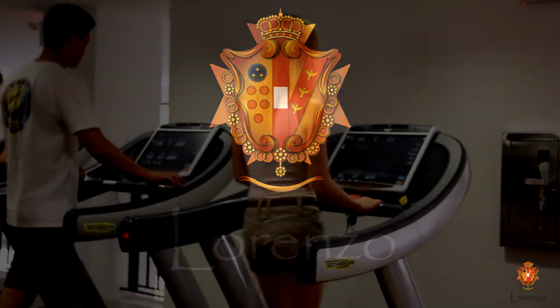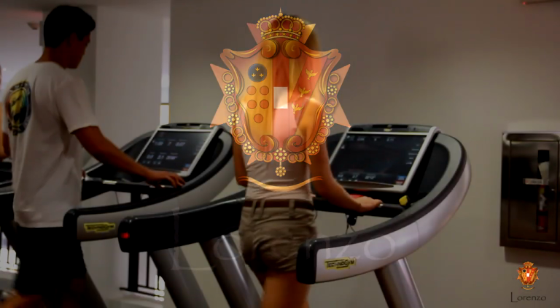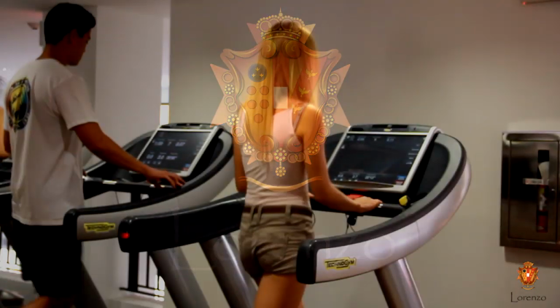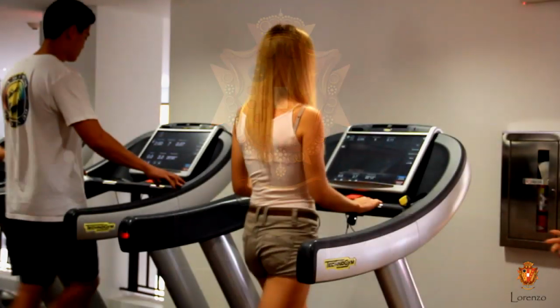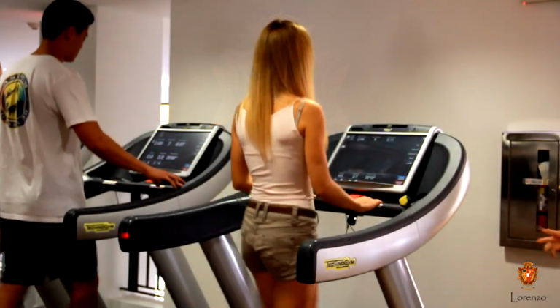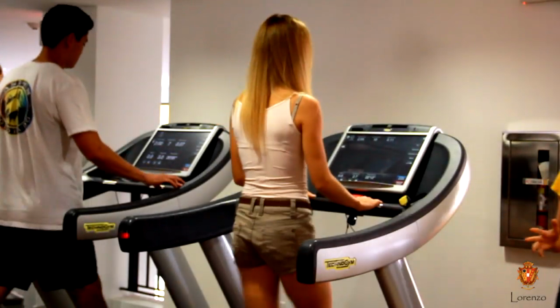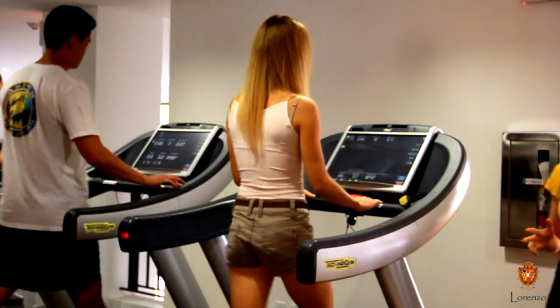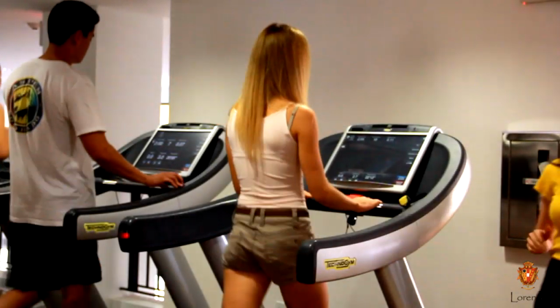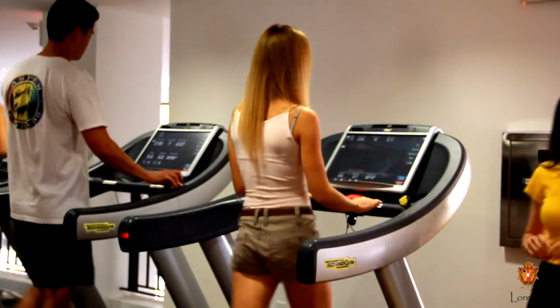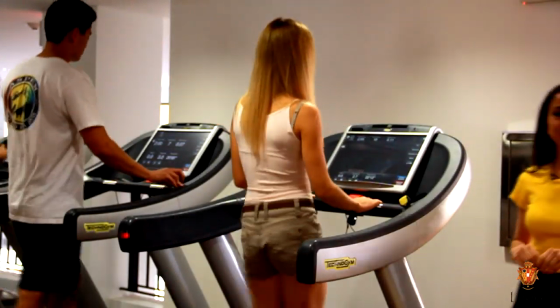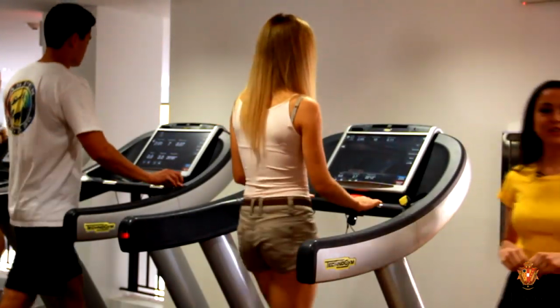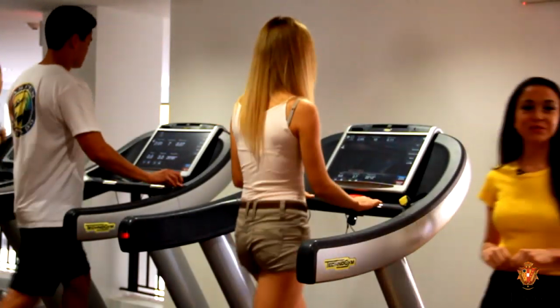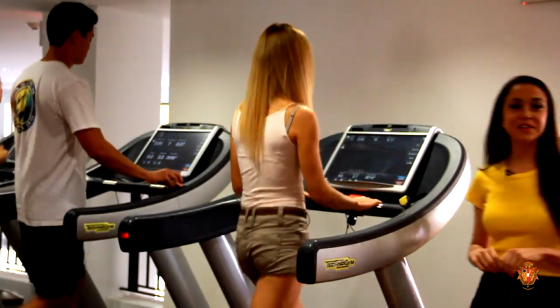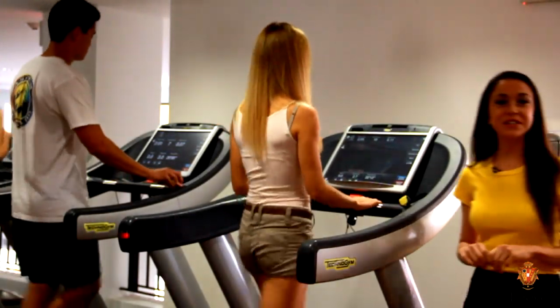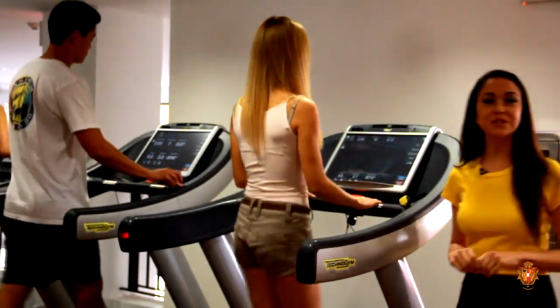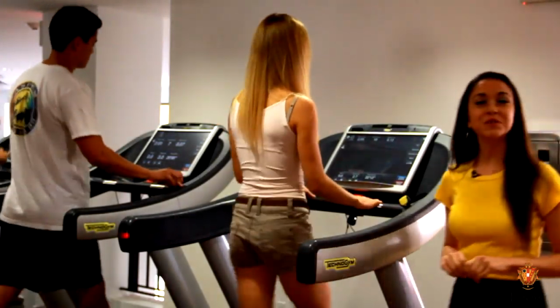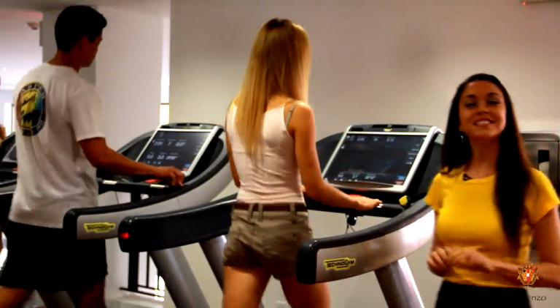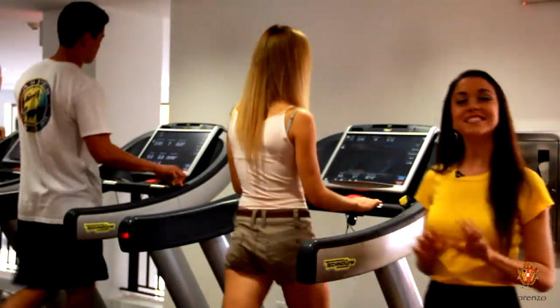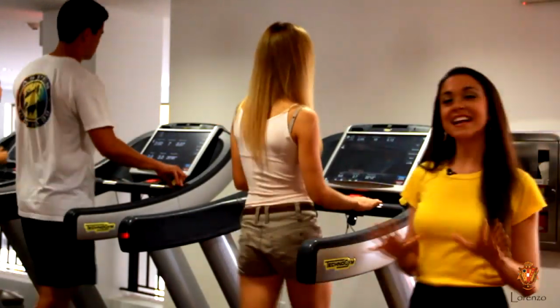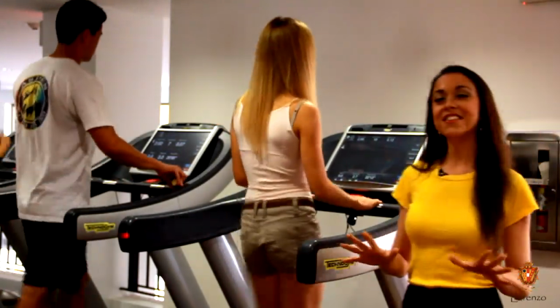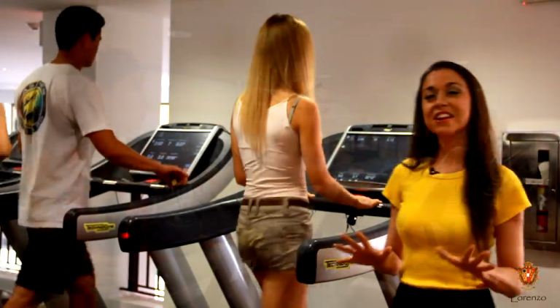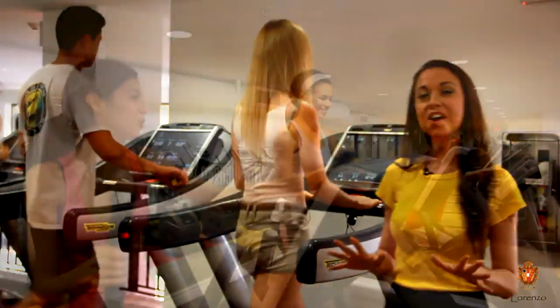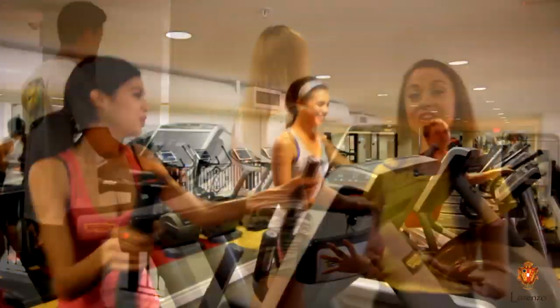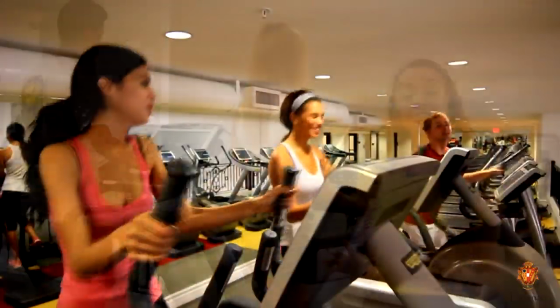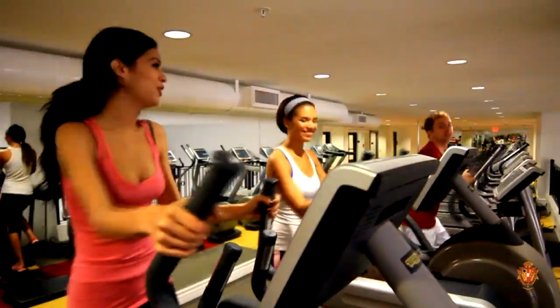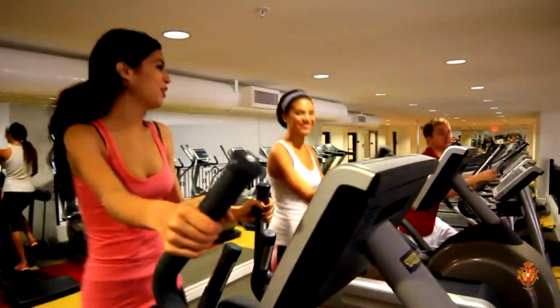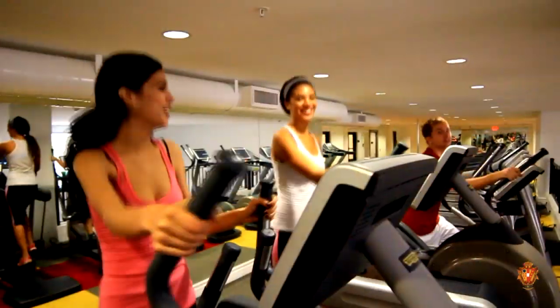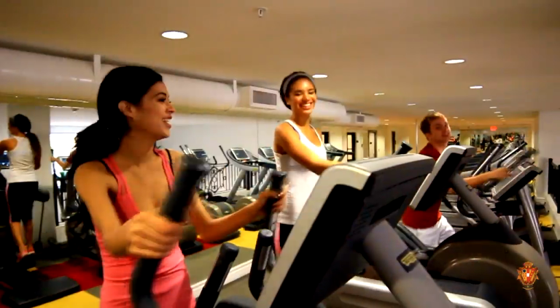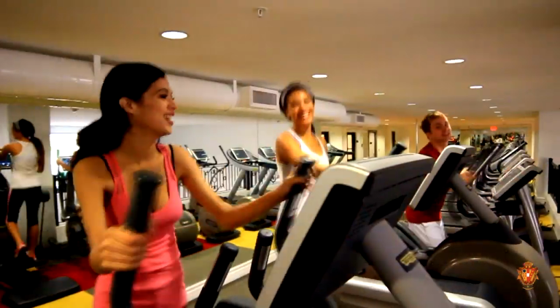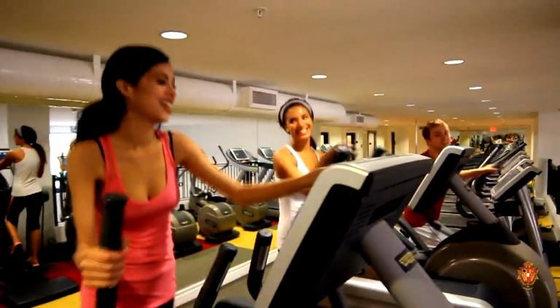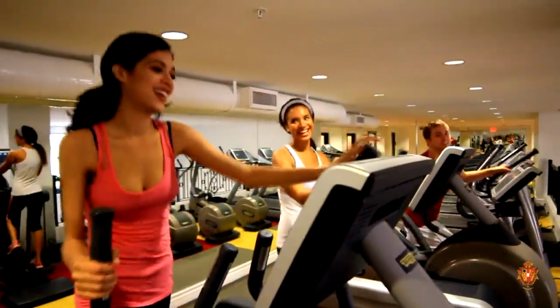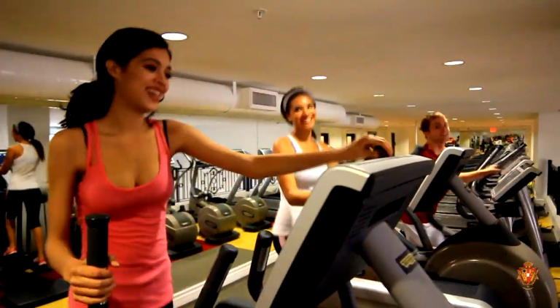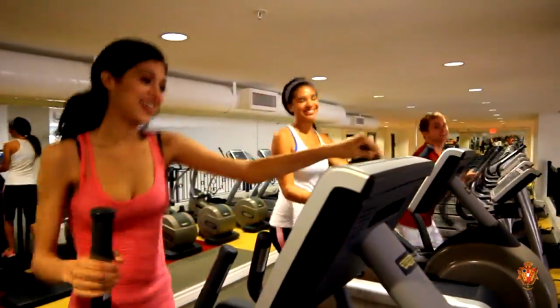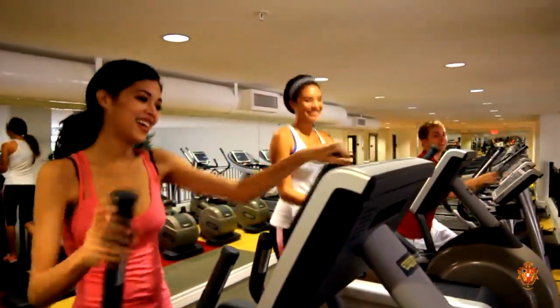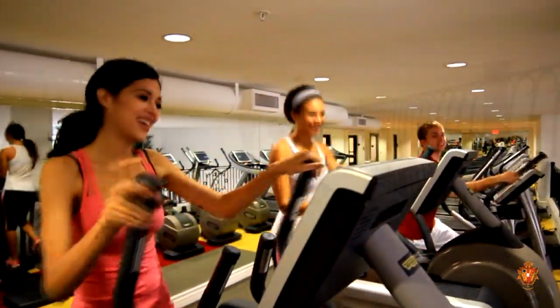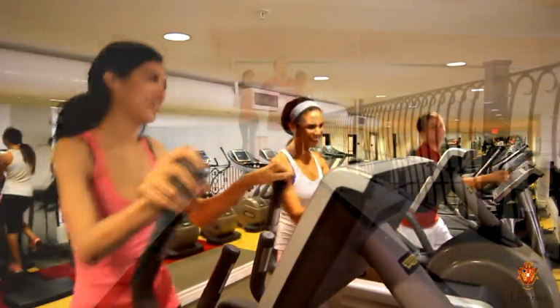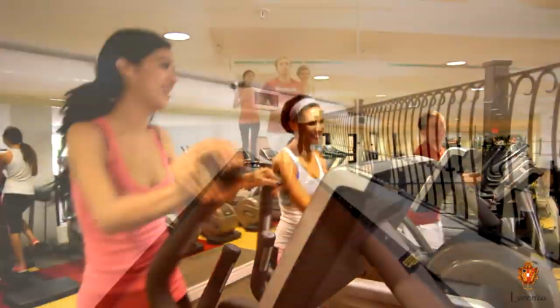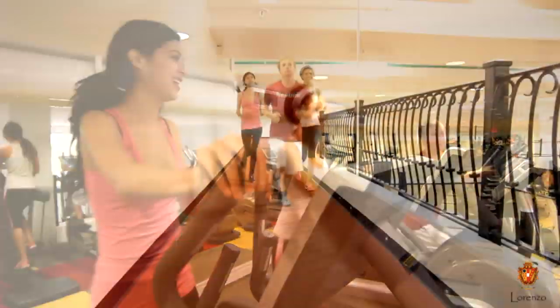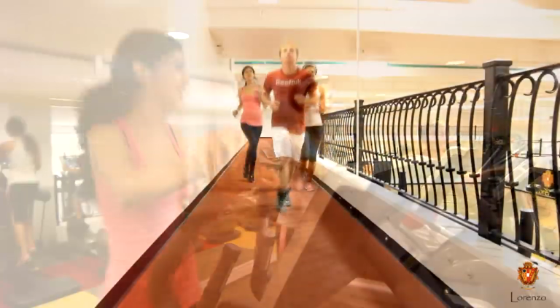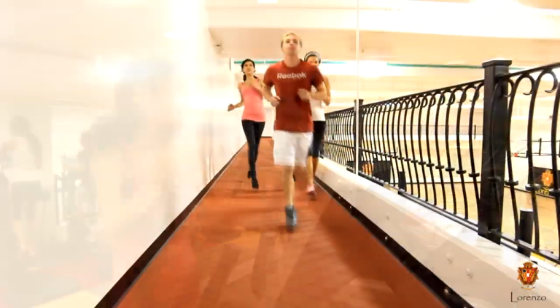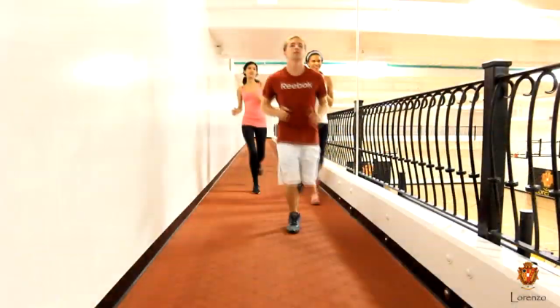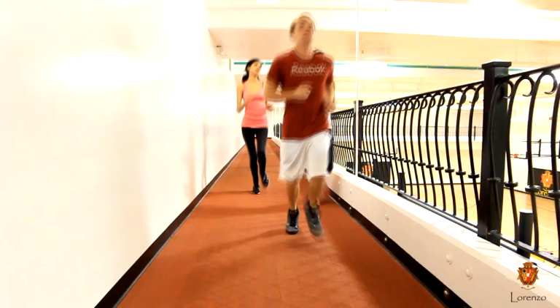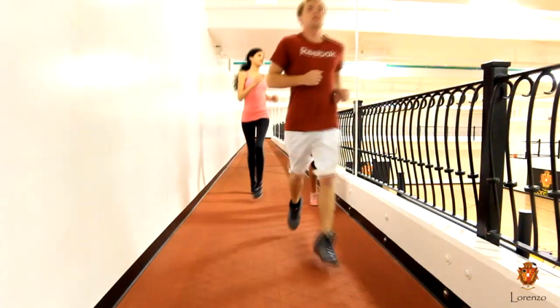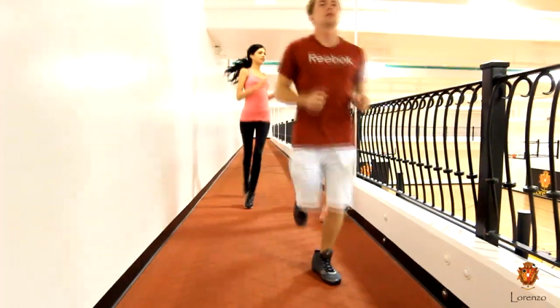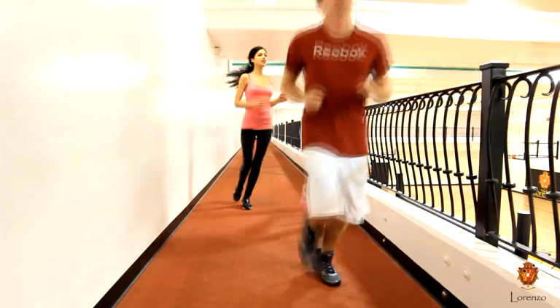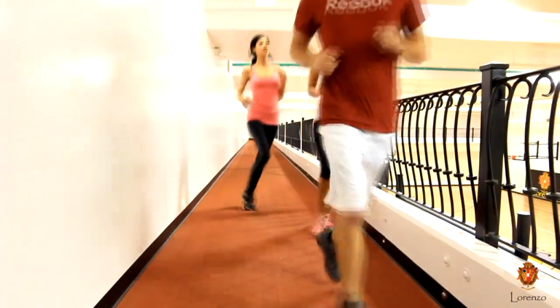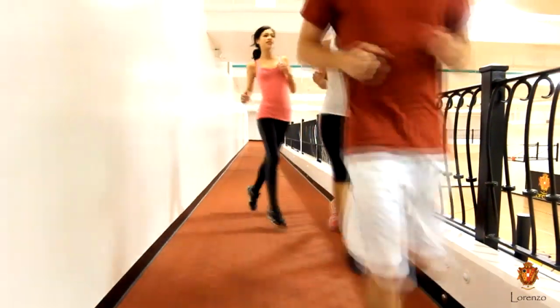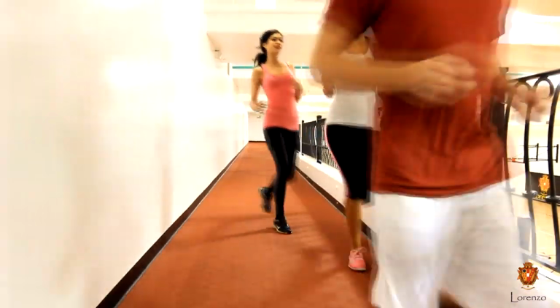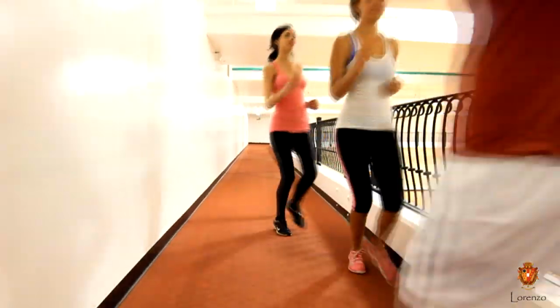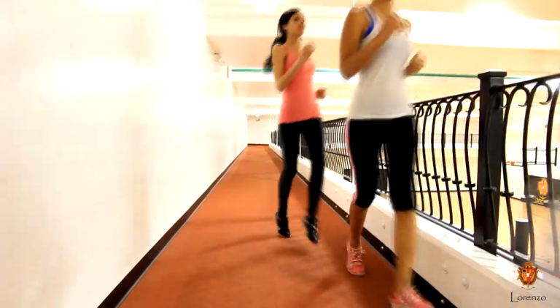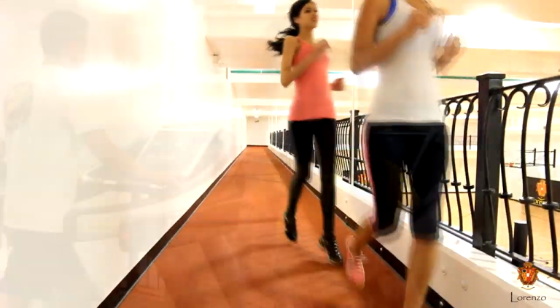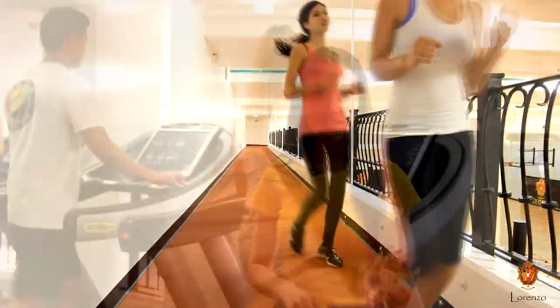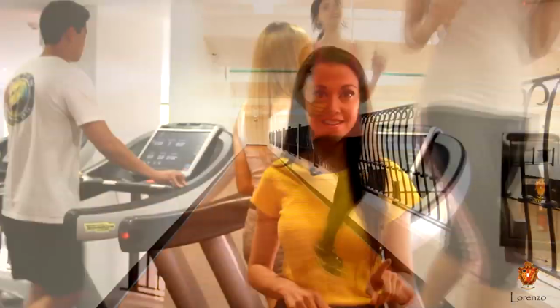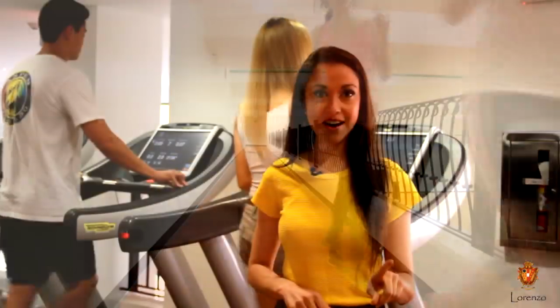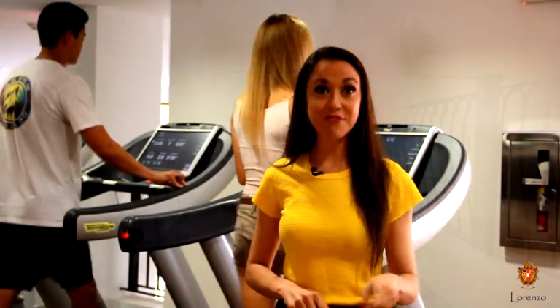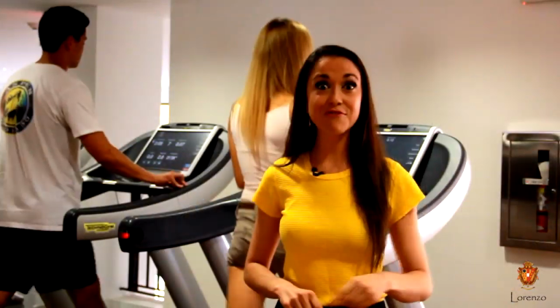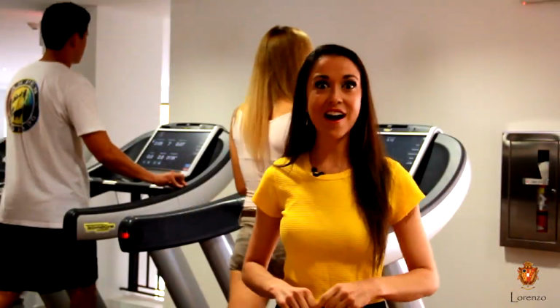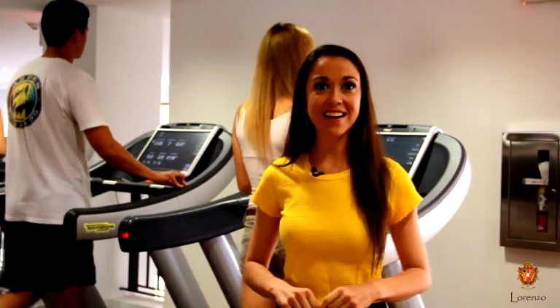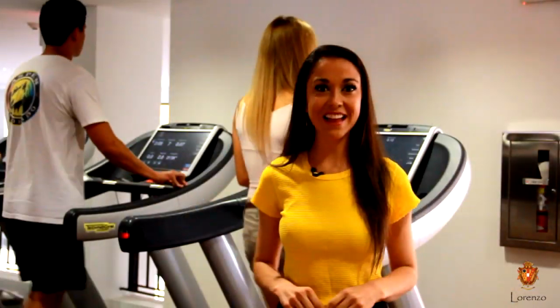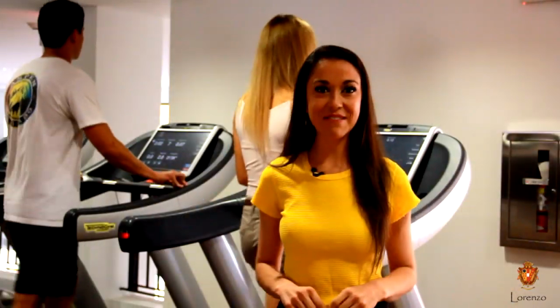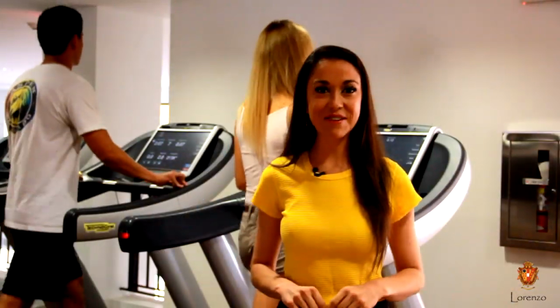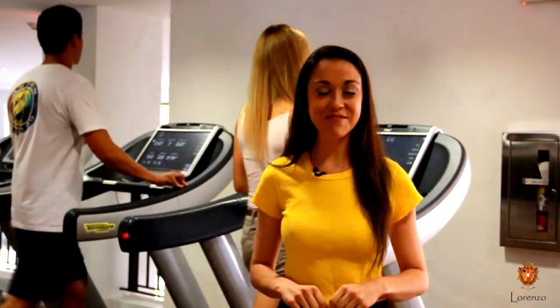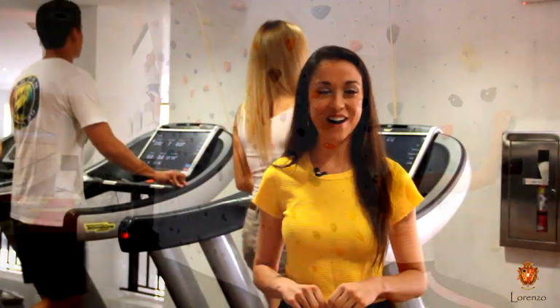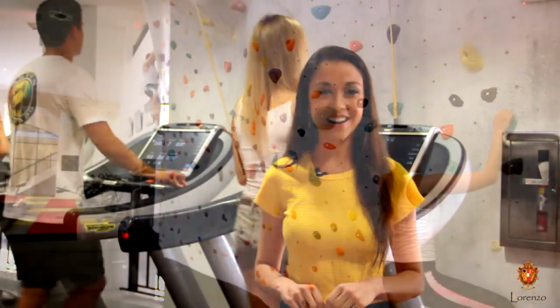Lorenzo residents are treated to a state-of-the-art techno gym. The gym features a jogging track and even a rock climbing wall.